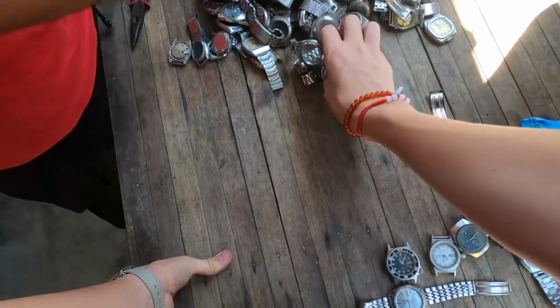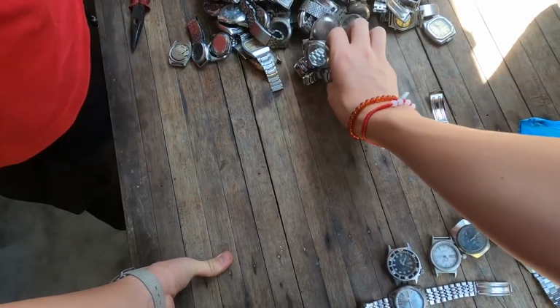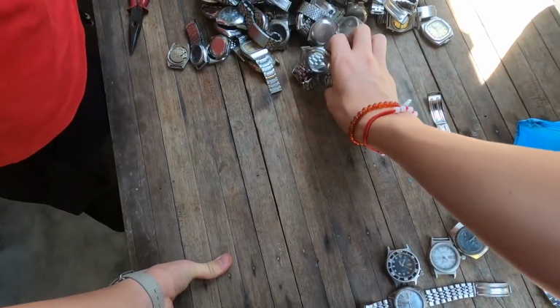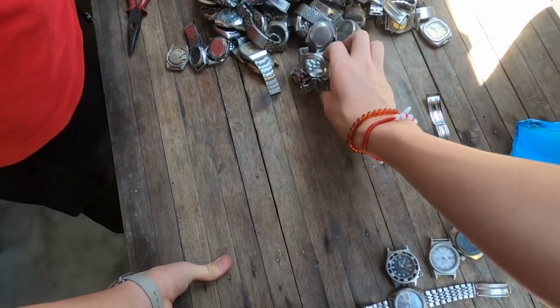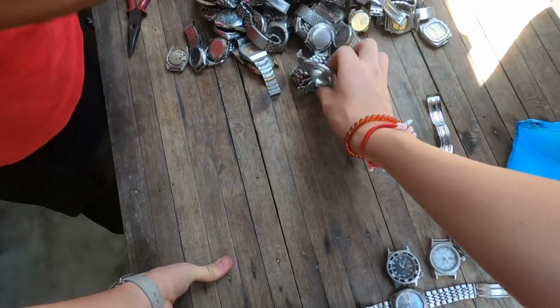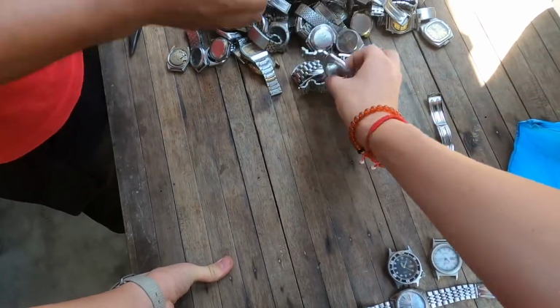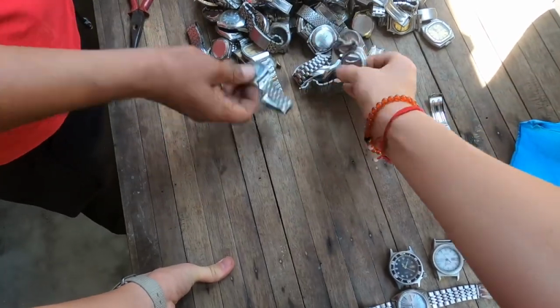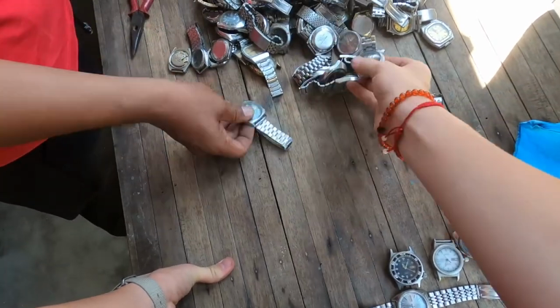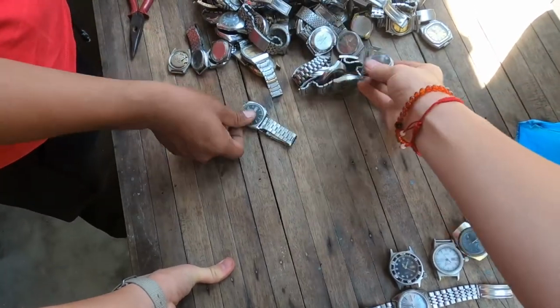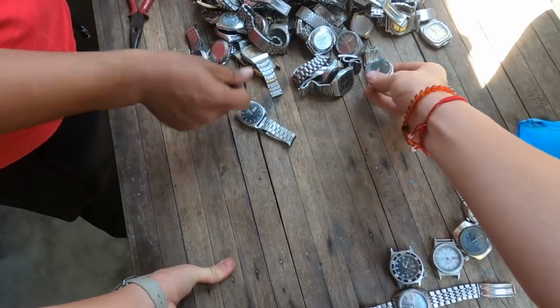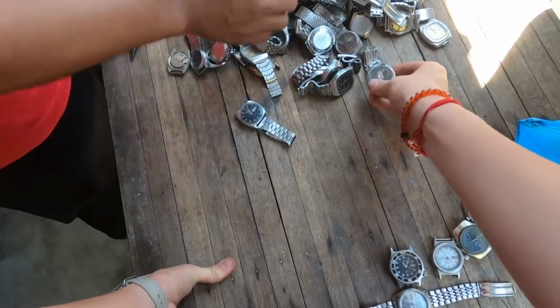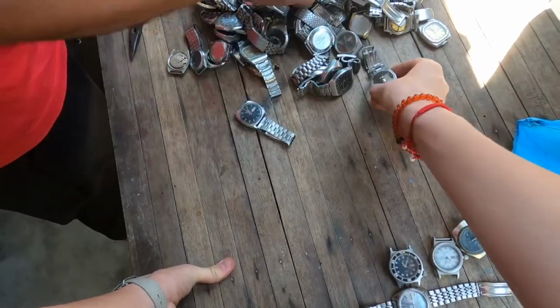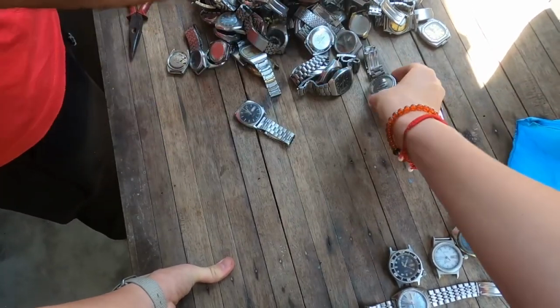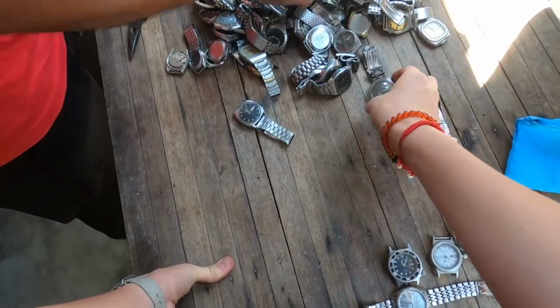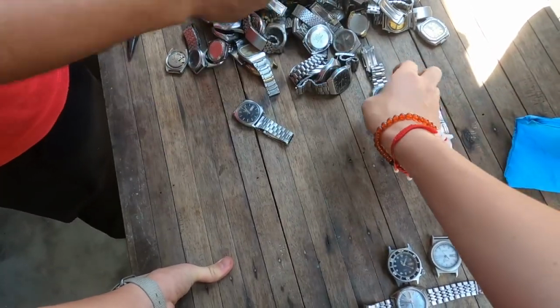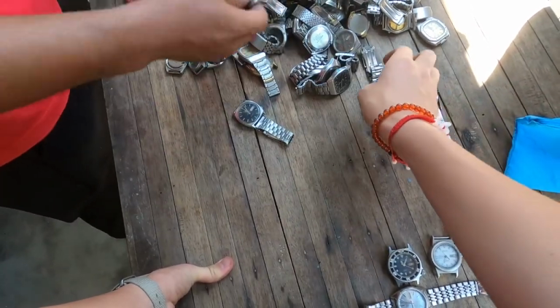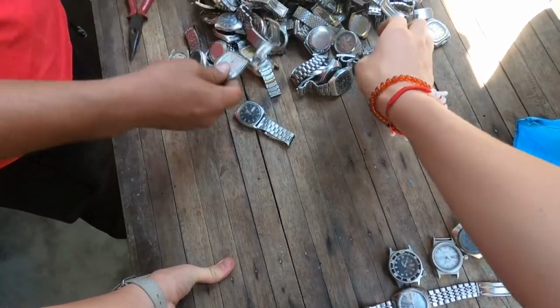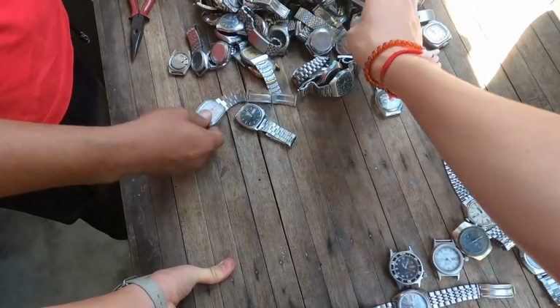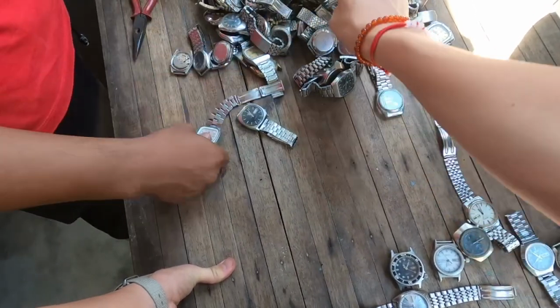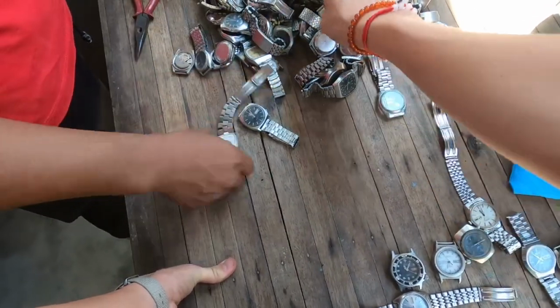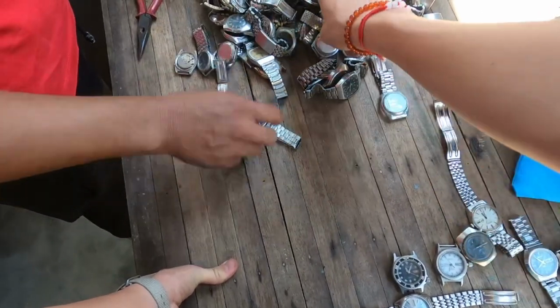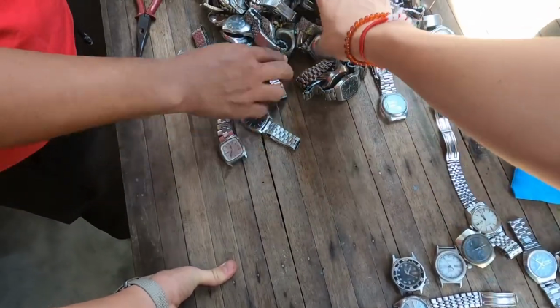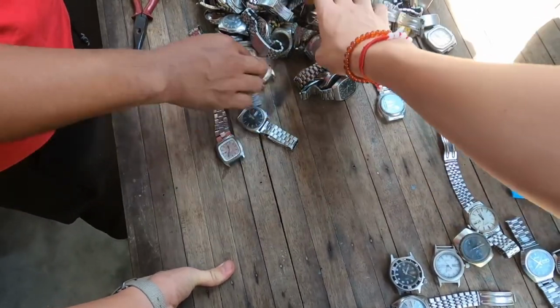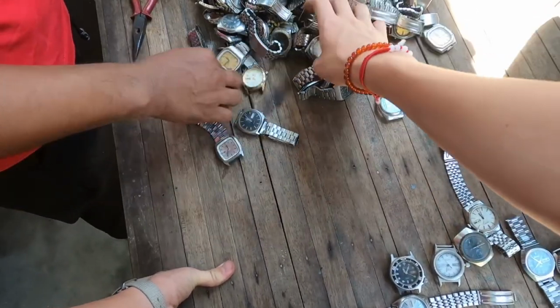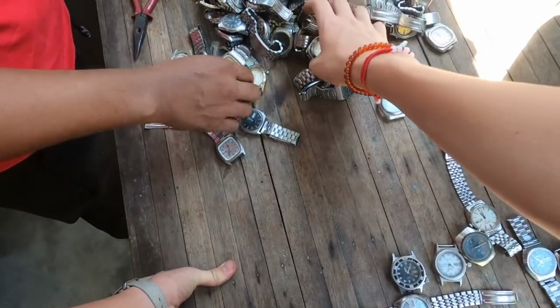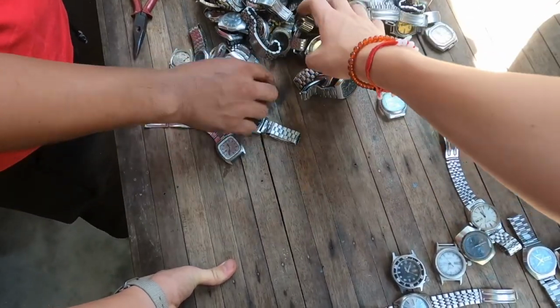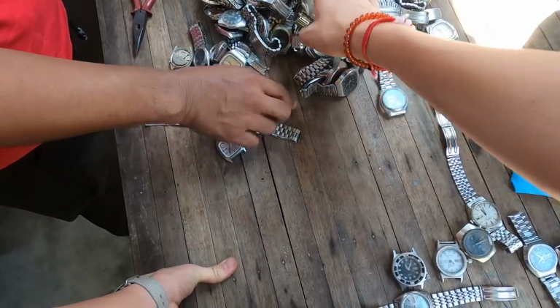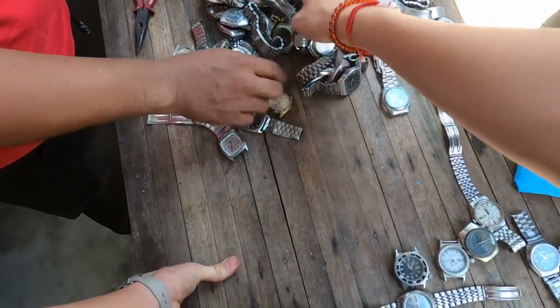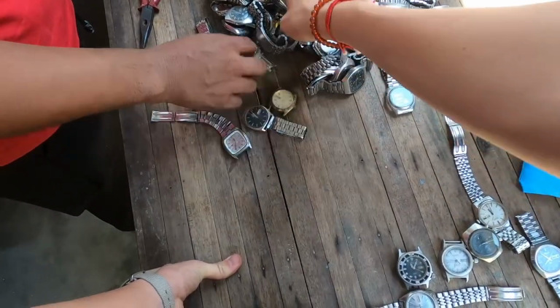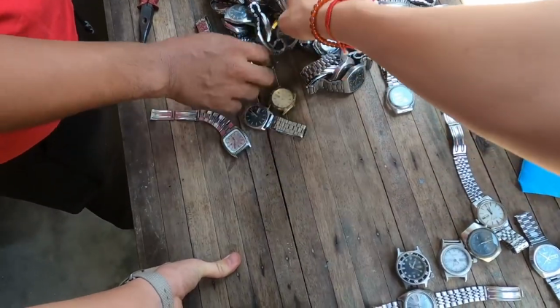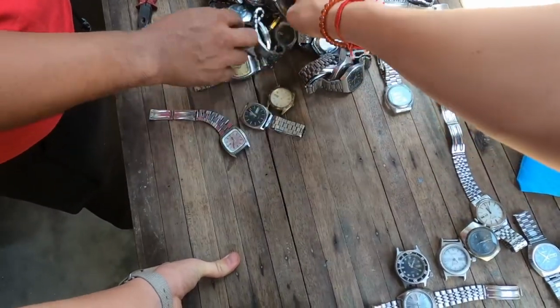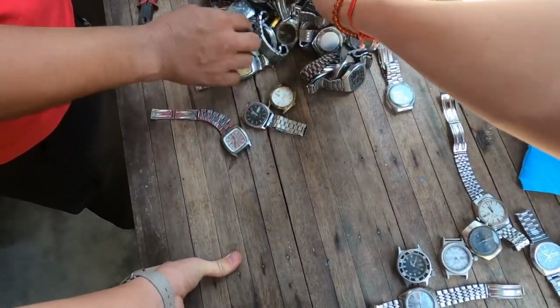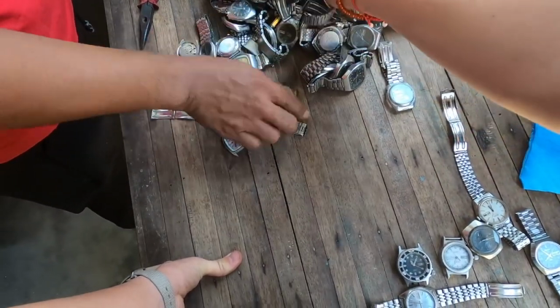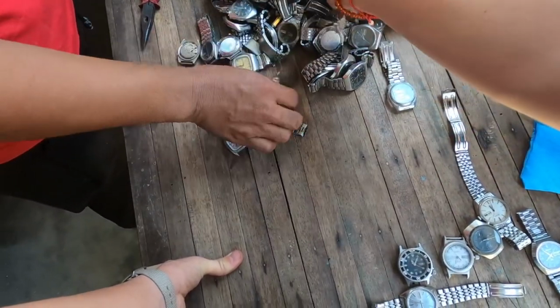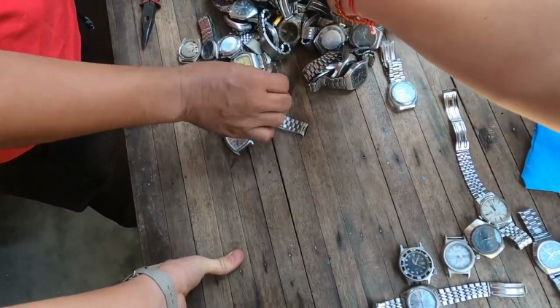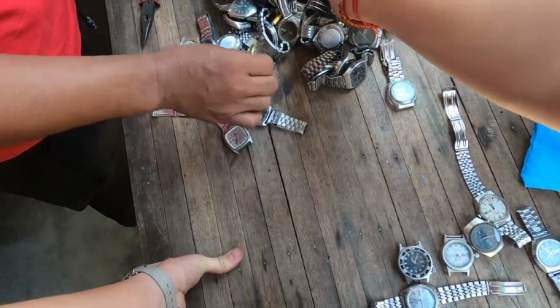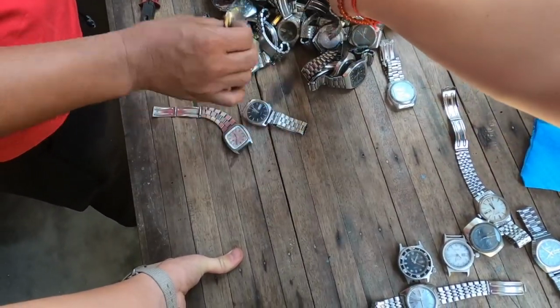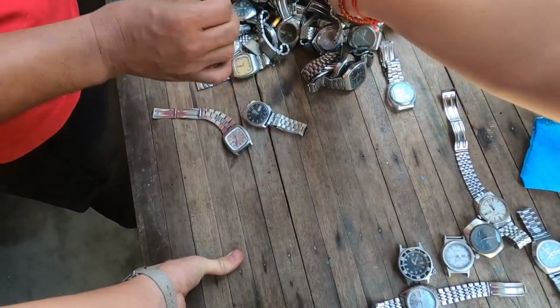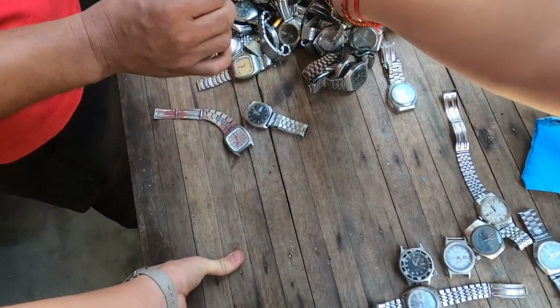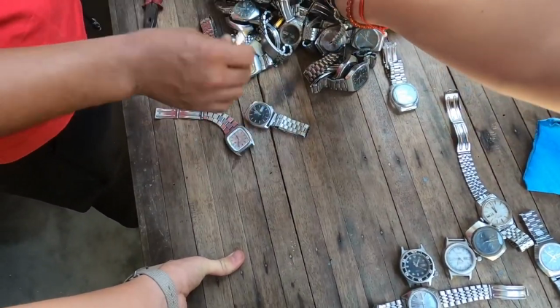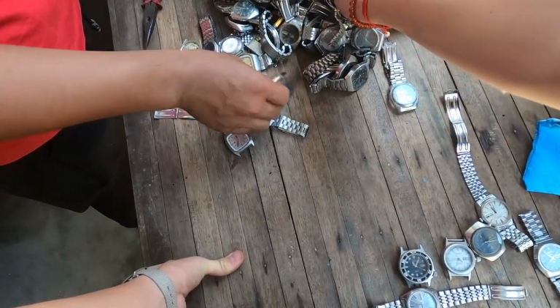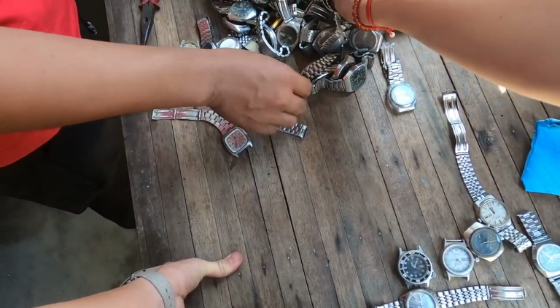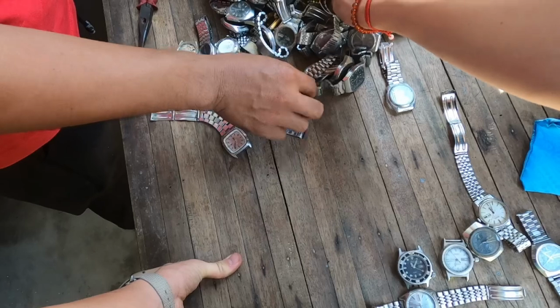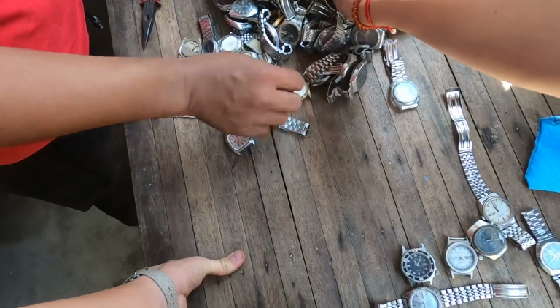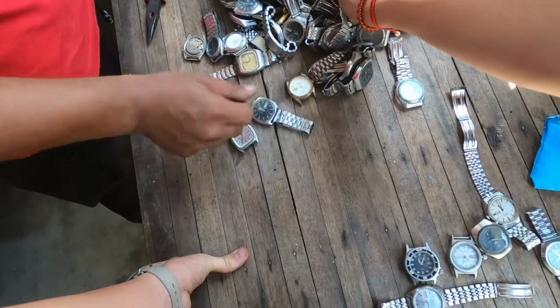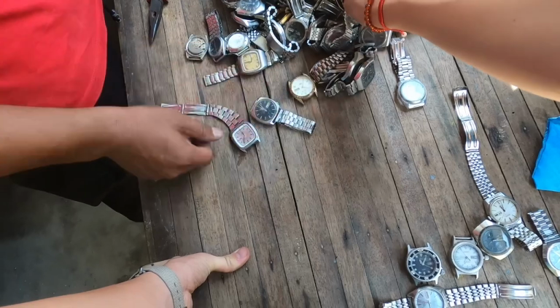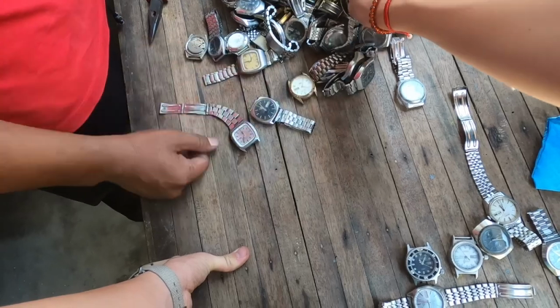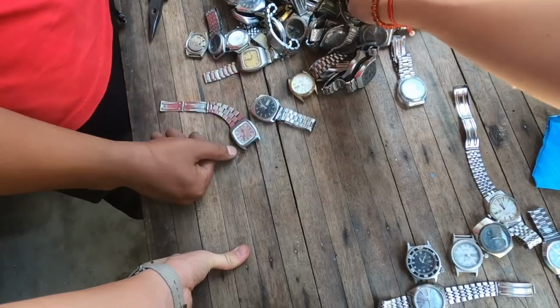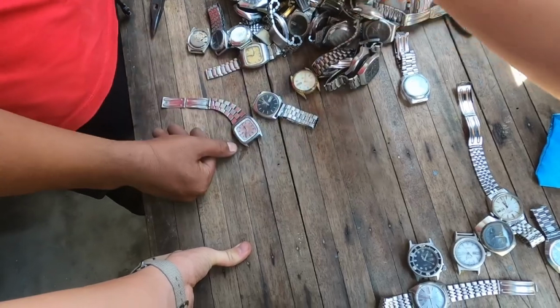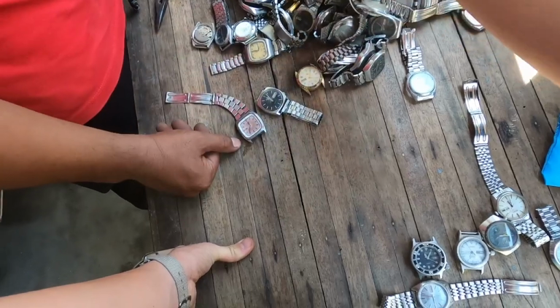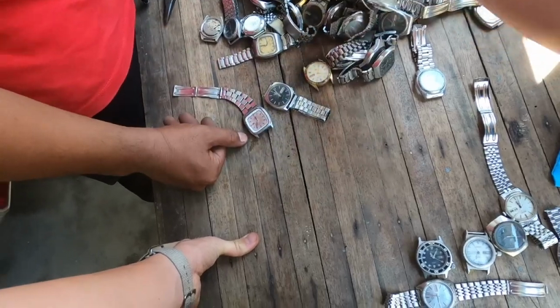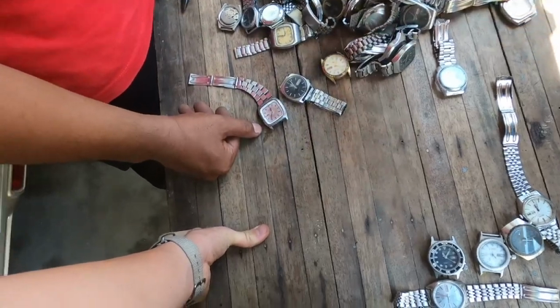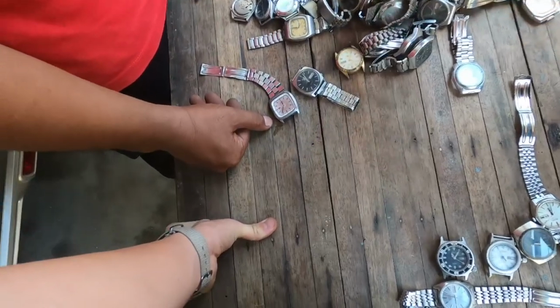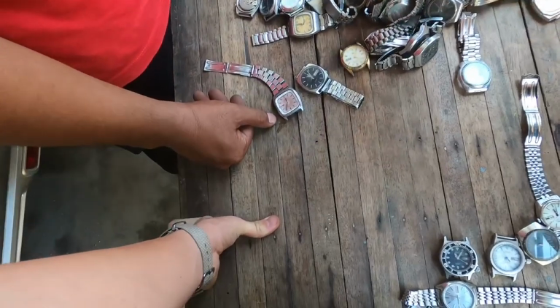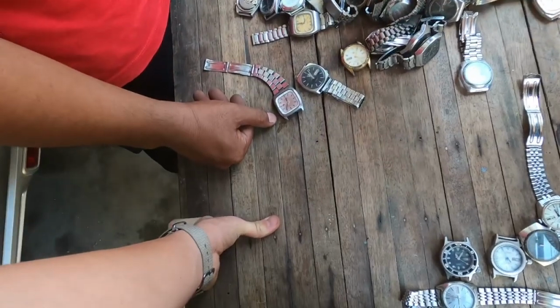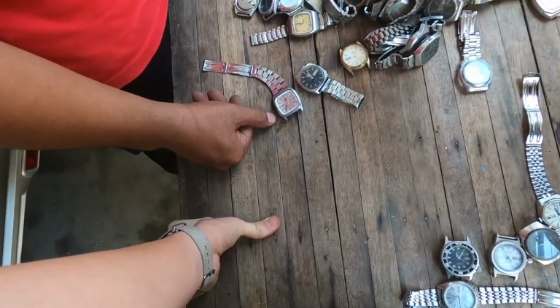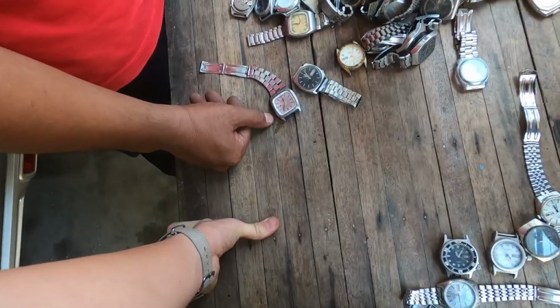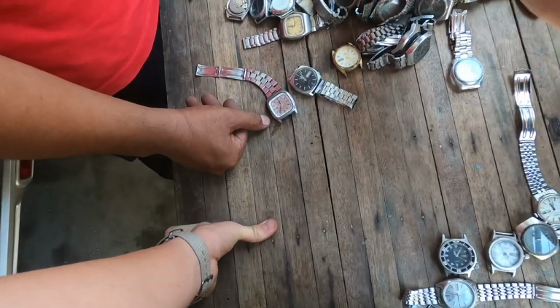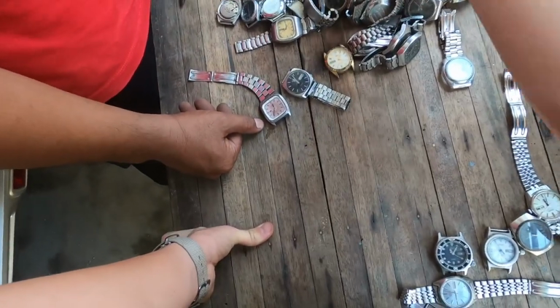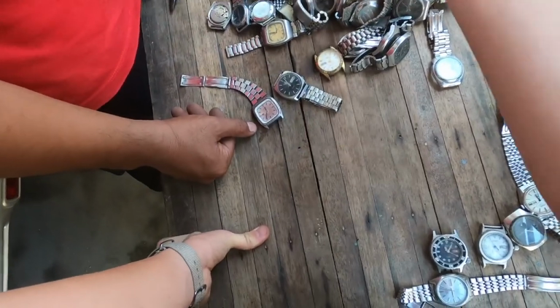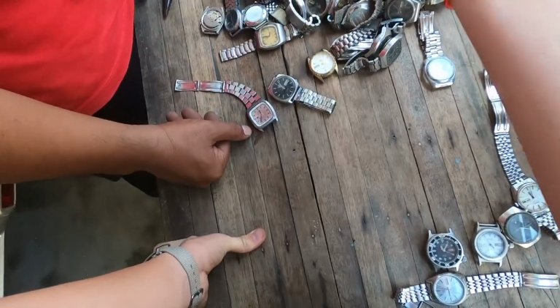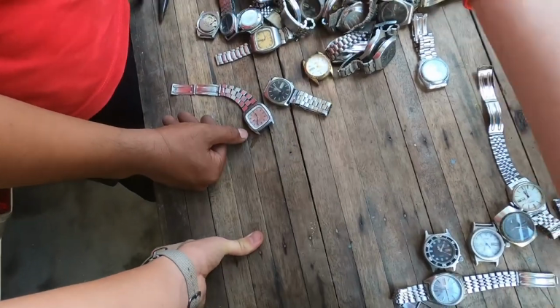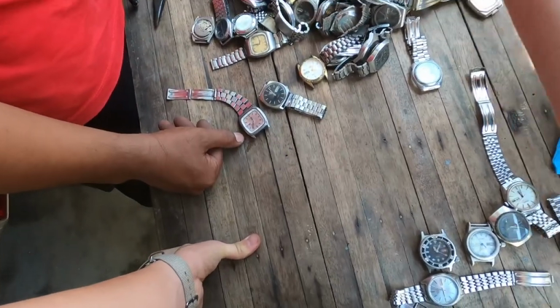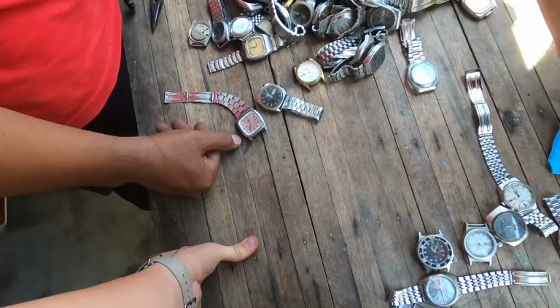Sadly, the camera died so I wasn't able to film all thousand watches. After the camera died, the guy was bringing out at least a dozen or more buckets full of watches.